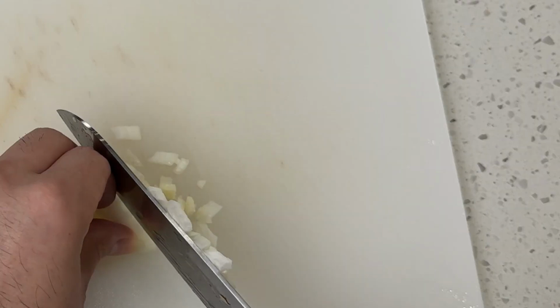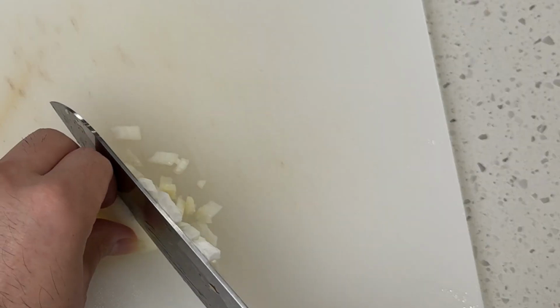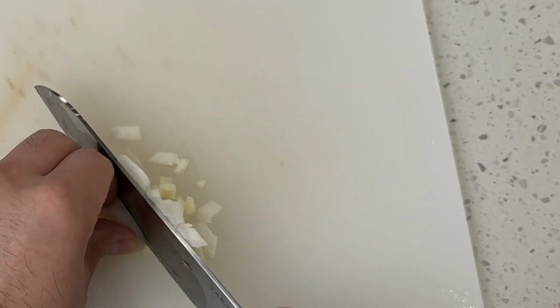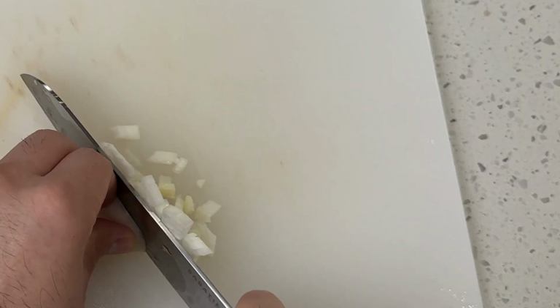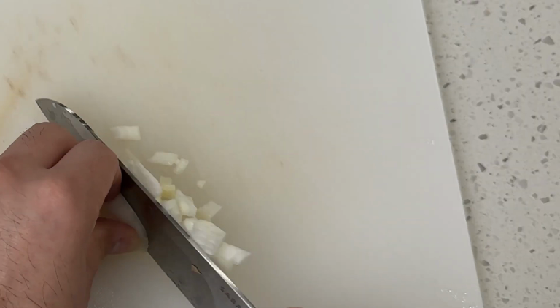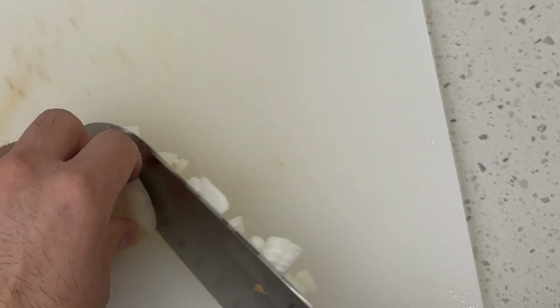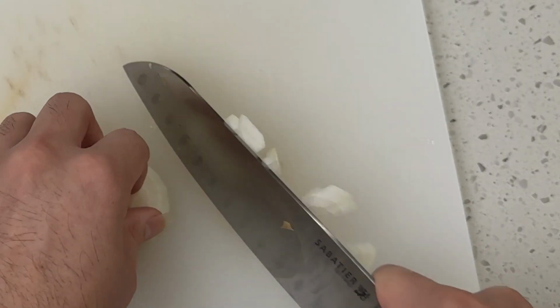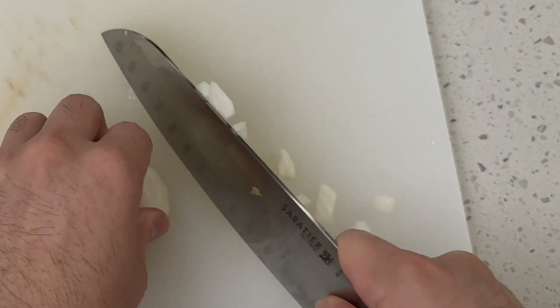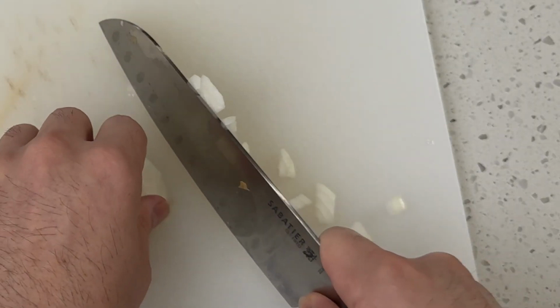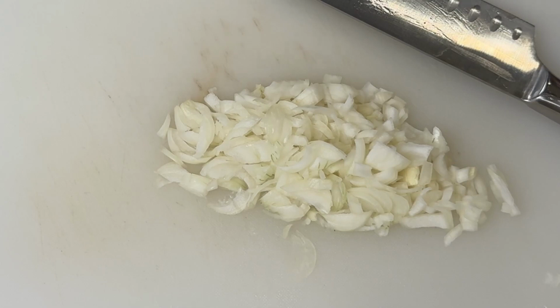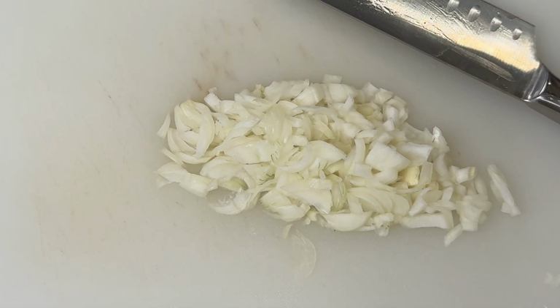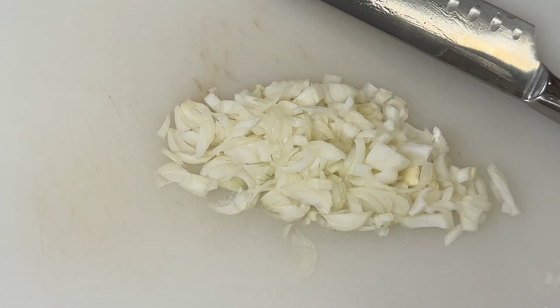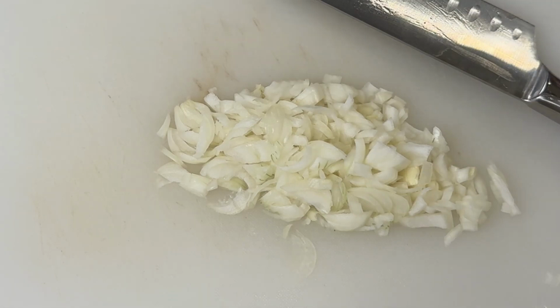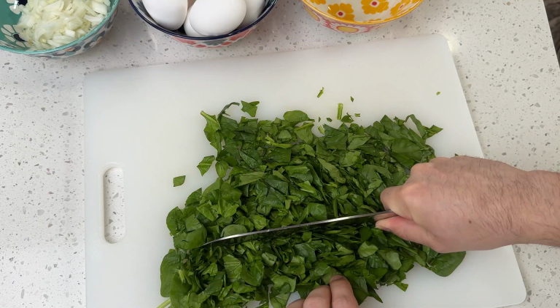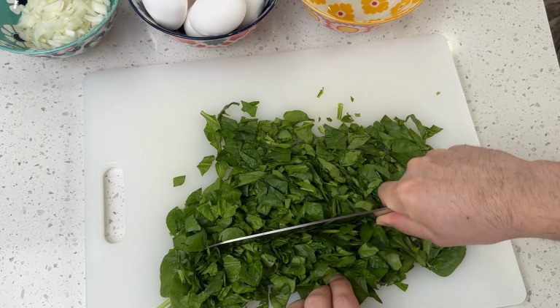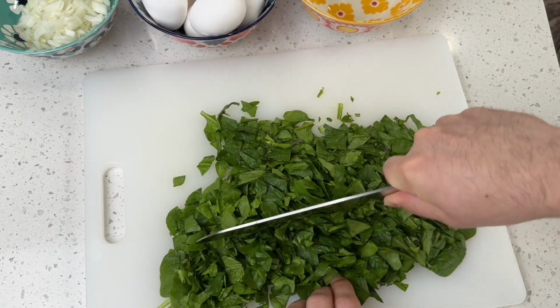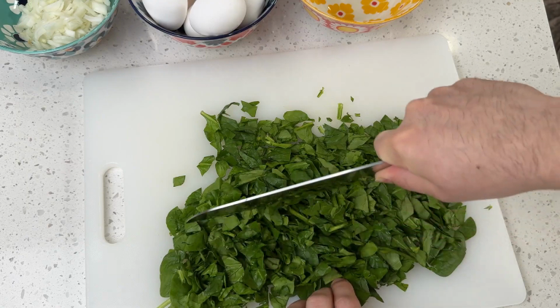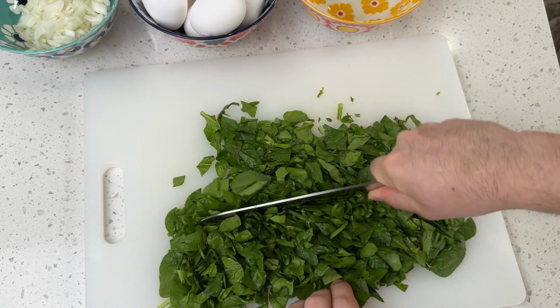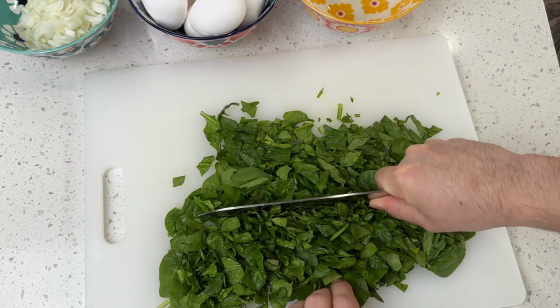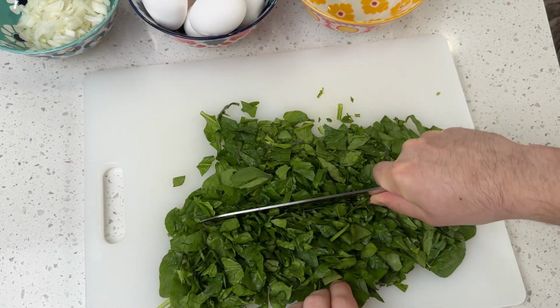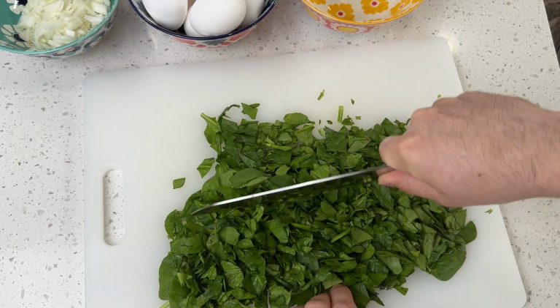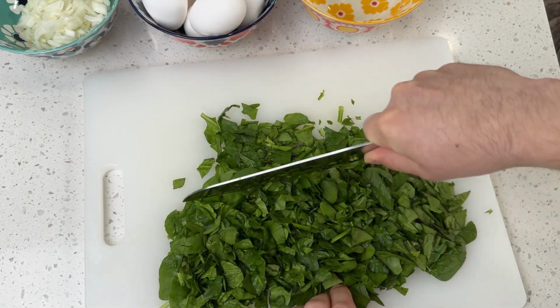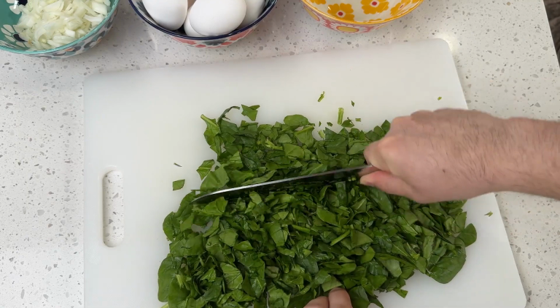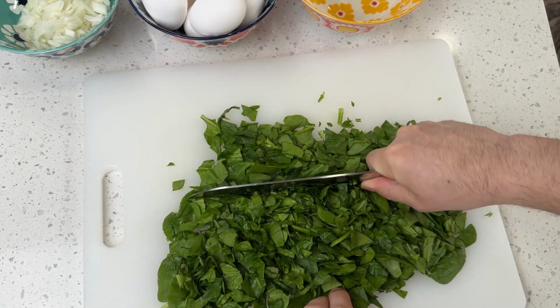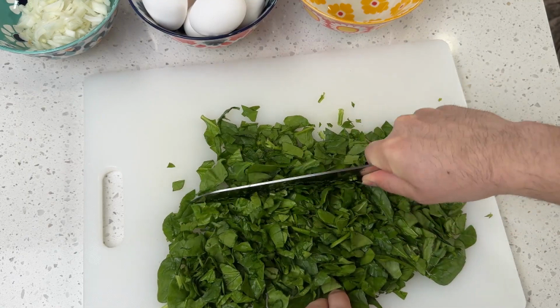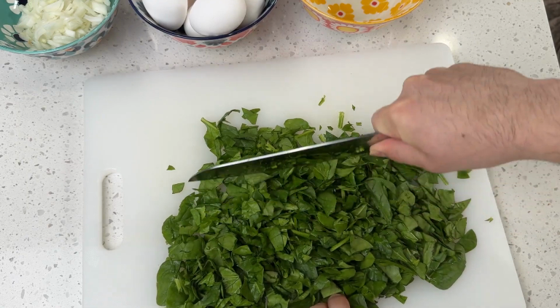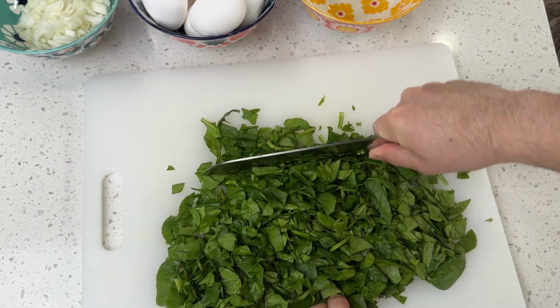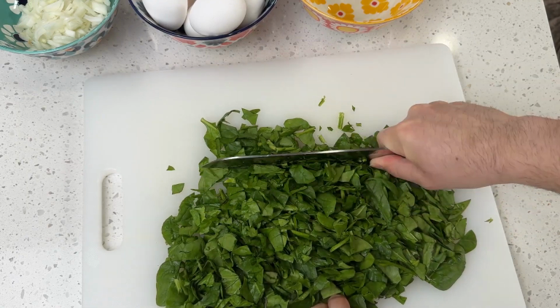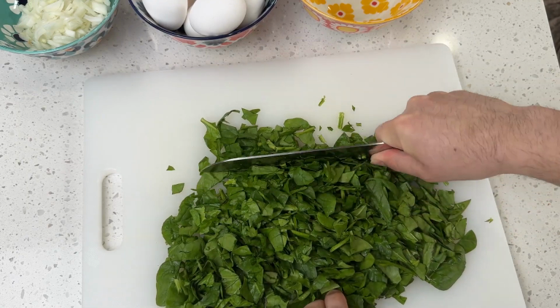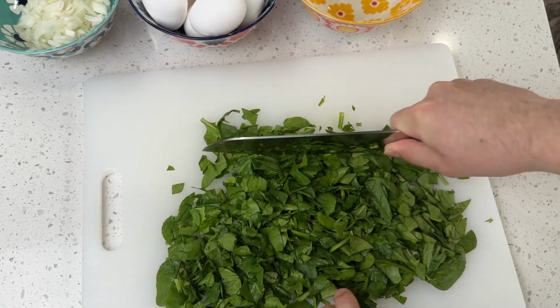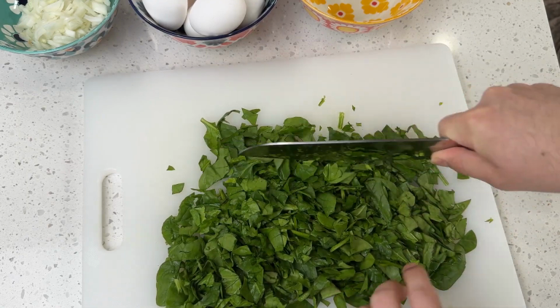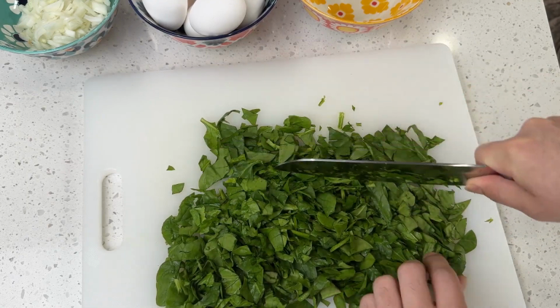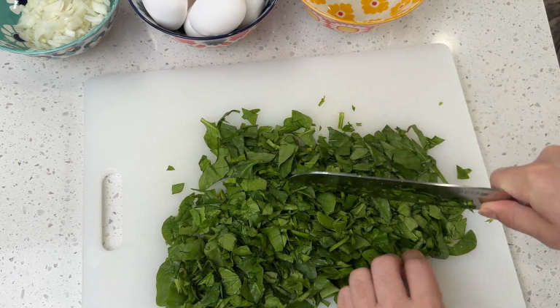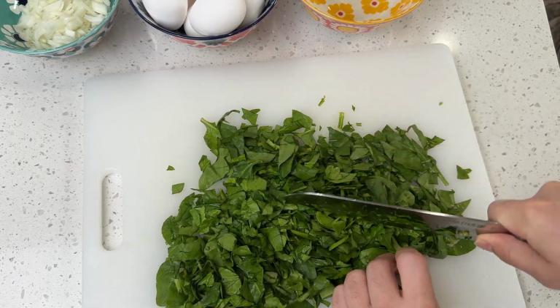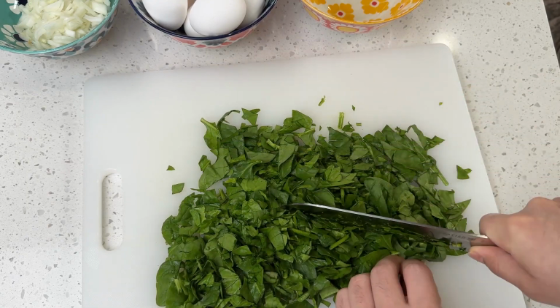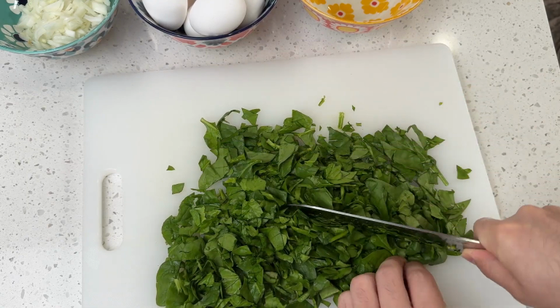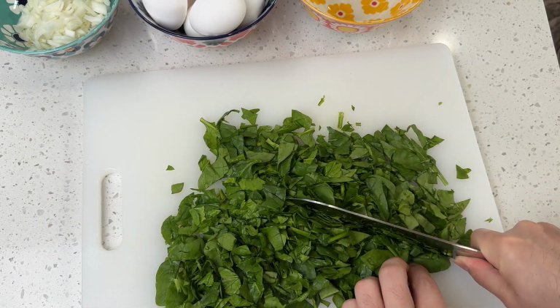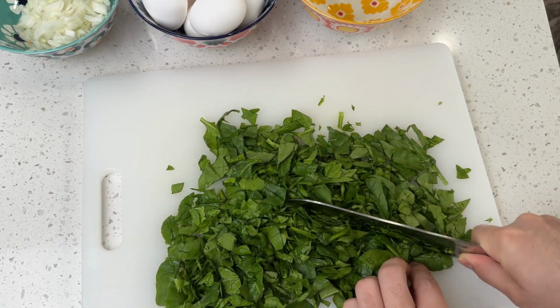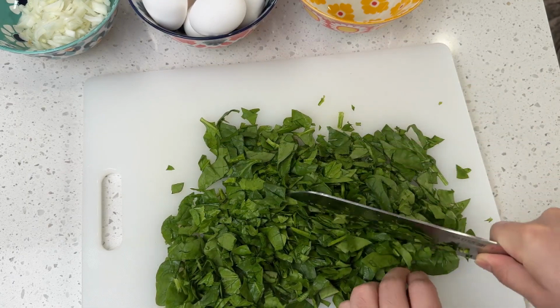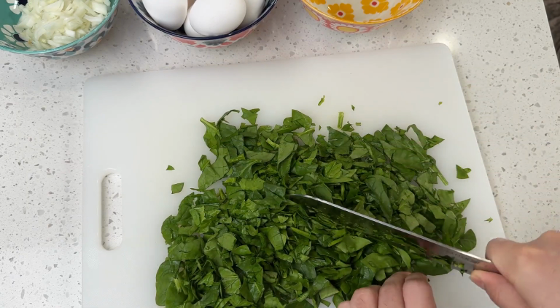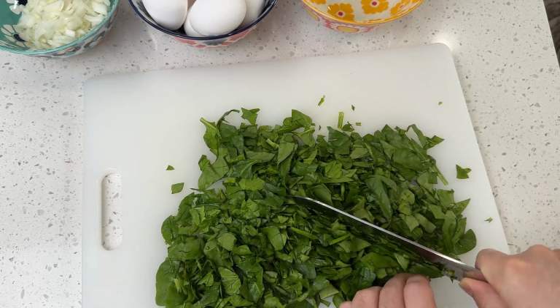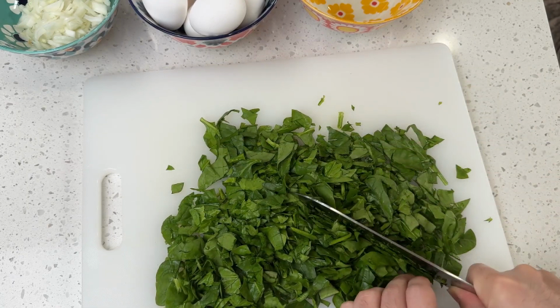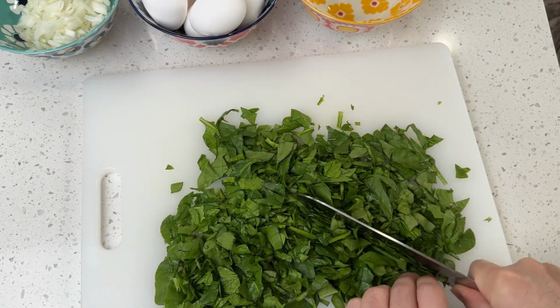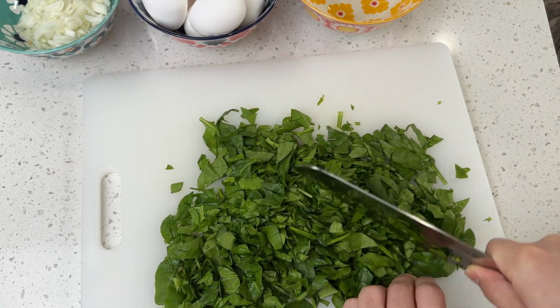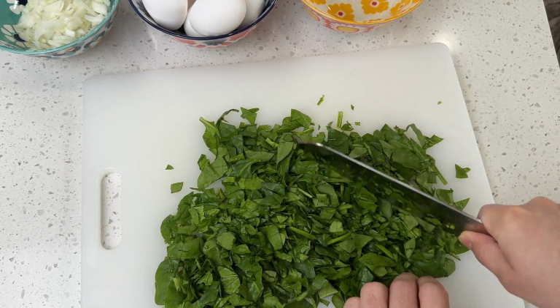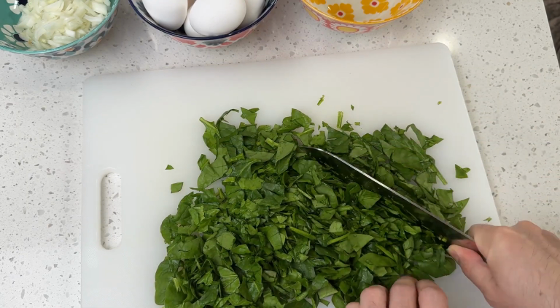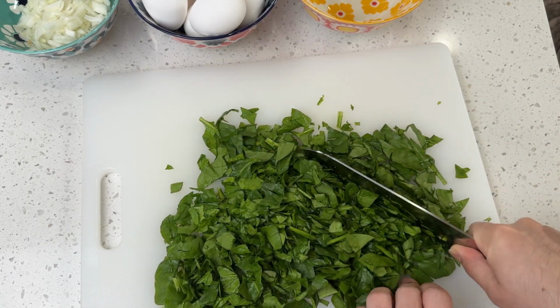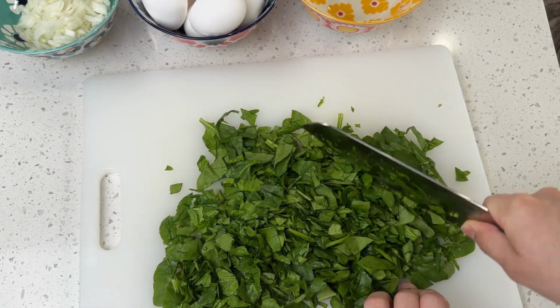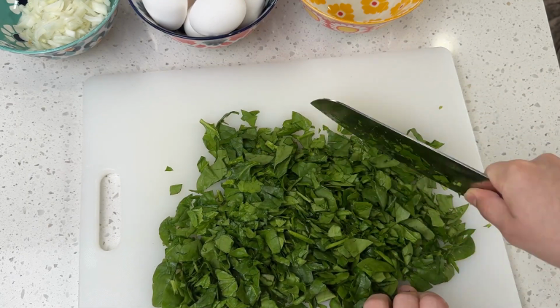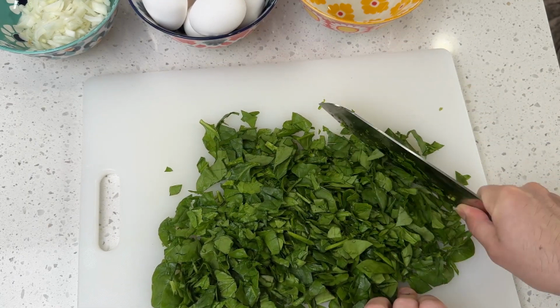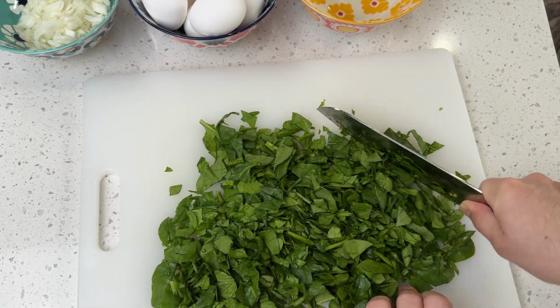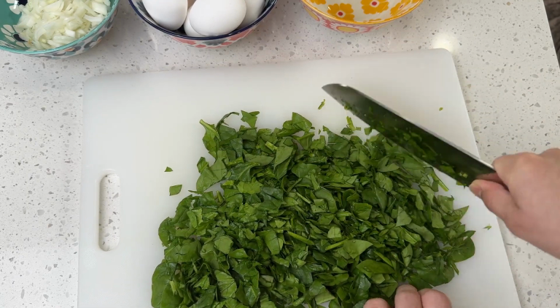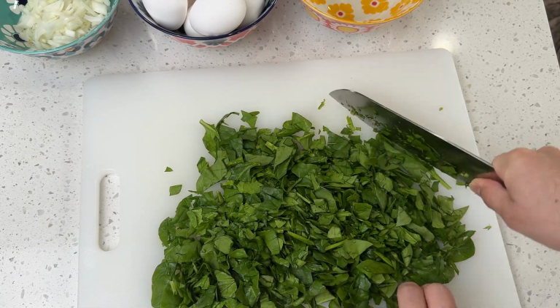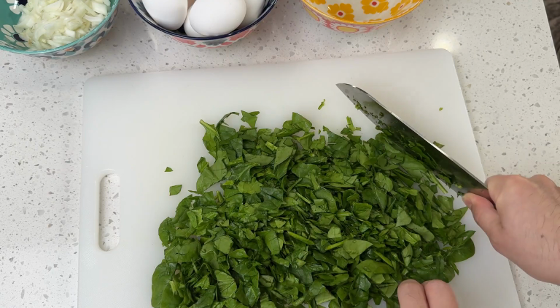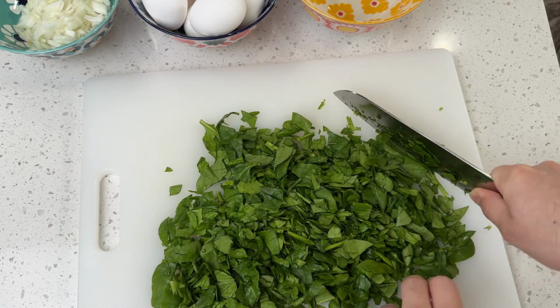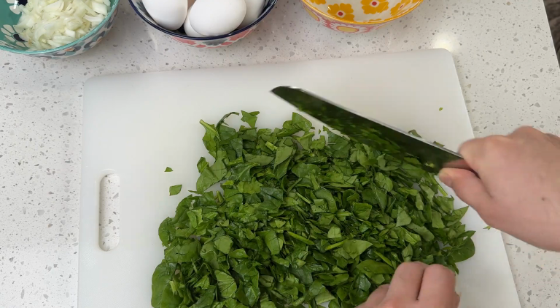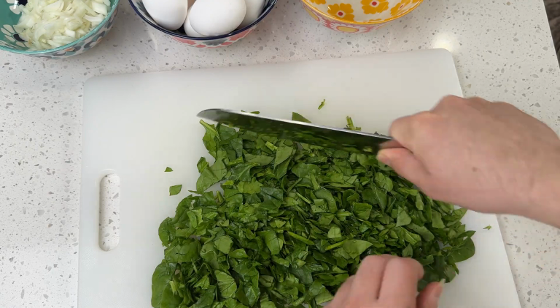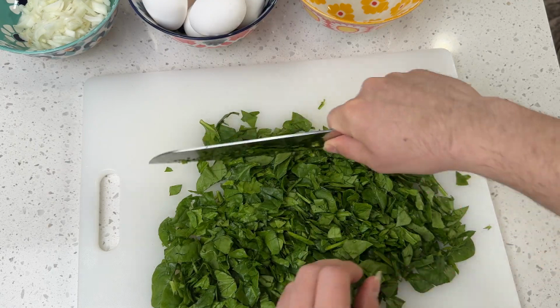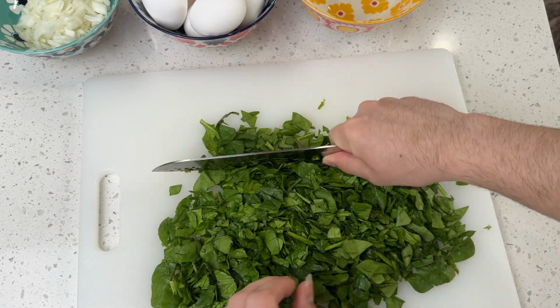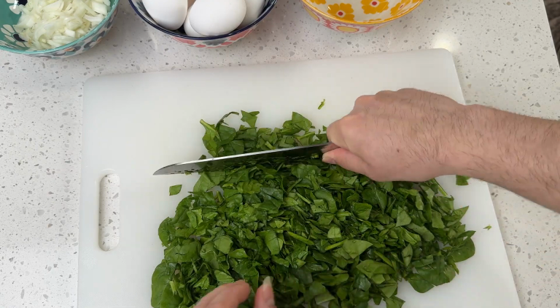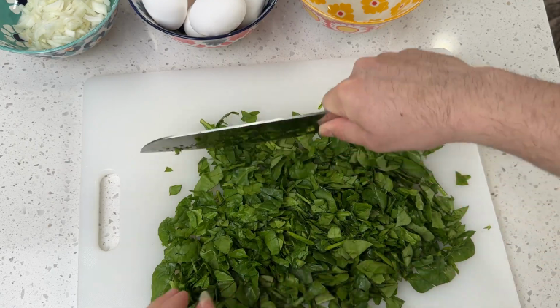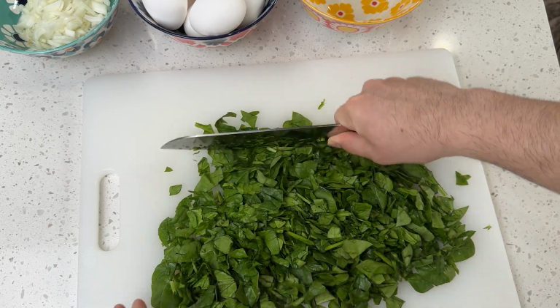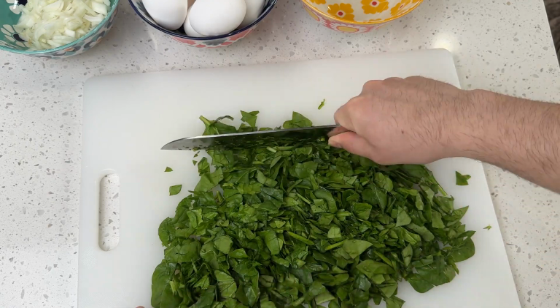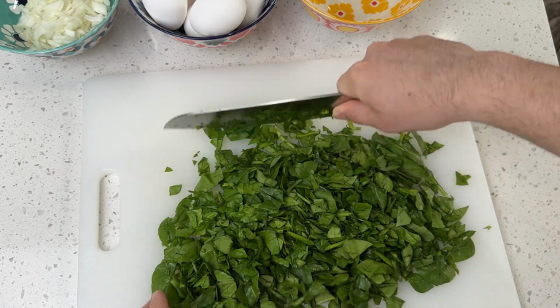I'm dicing an onion and roughly chopping some spinach. Don't be shy with spinach — it adds lots of beautiful color and loads of vitamins to our omelette.